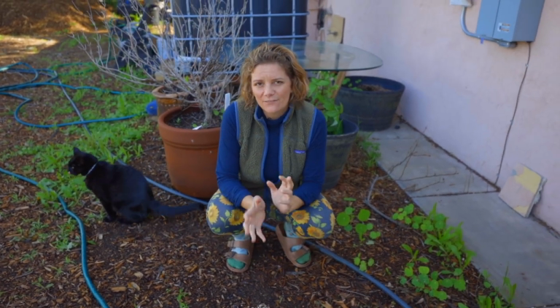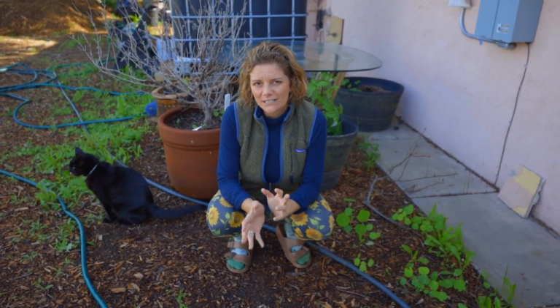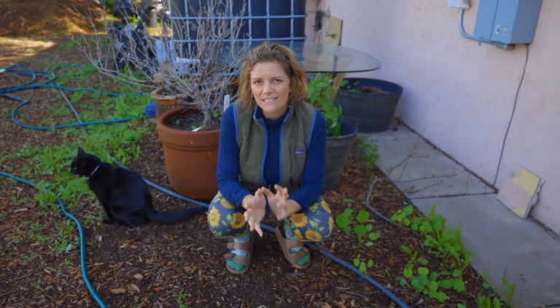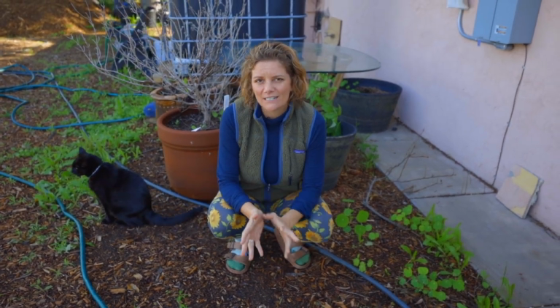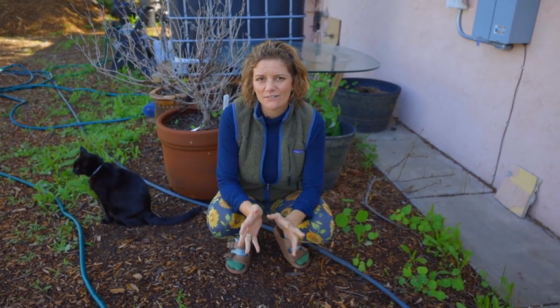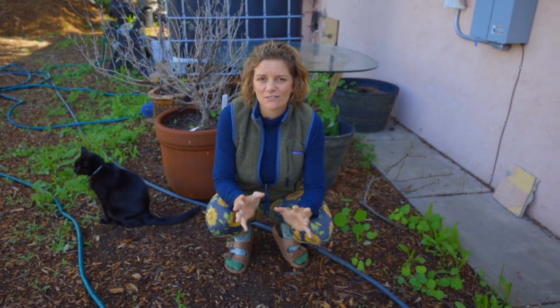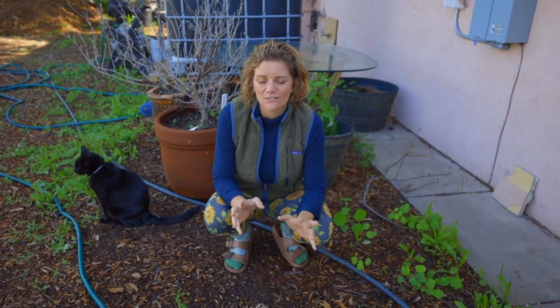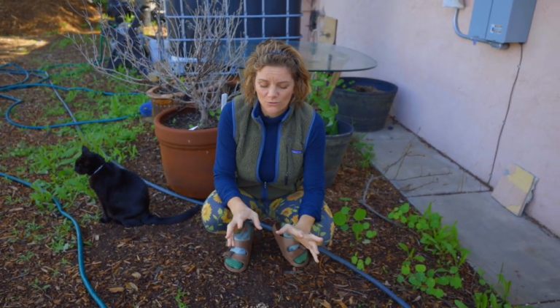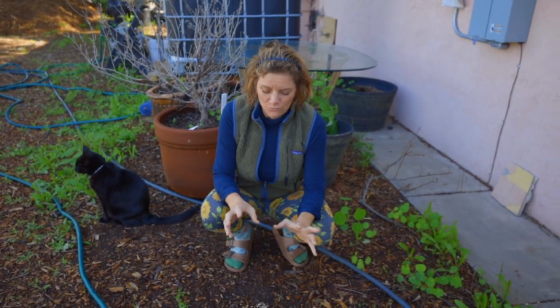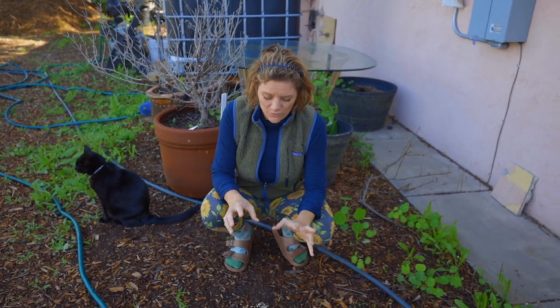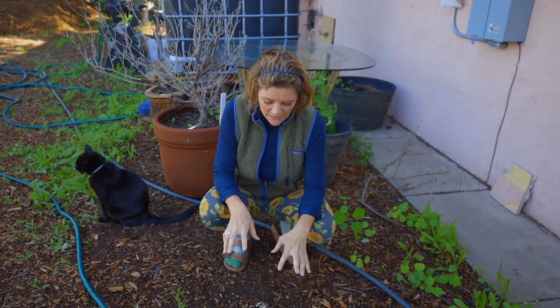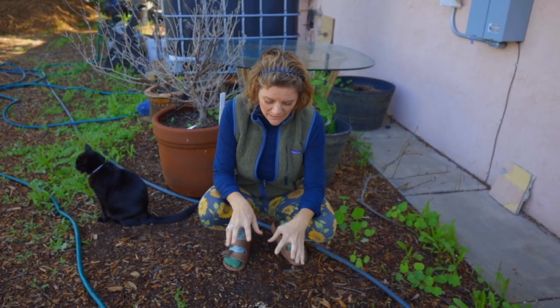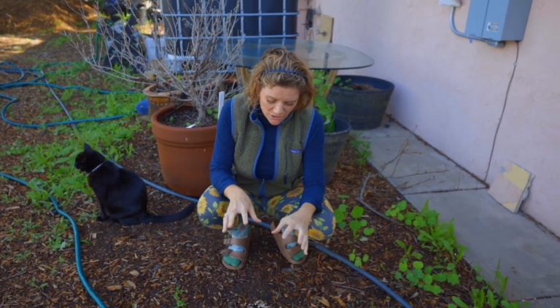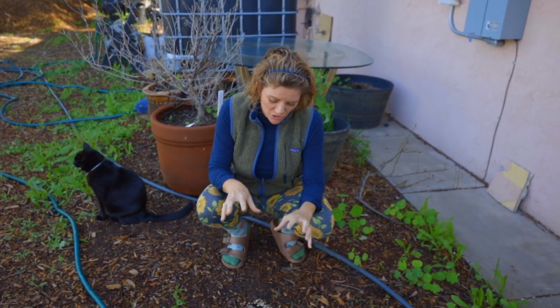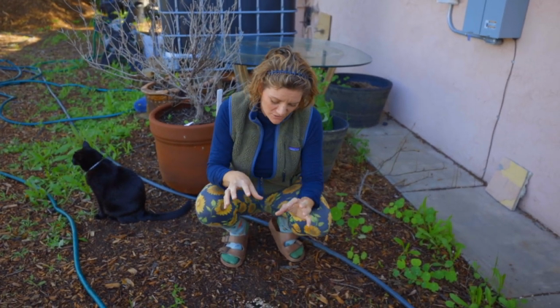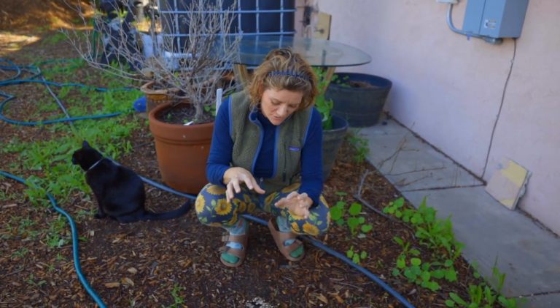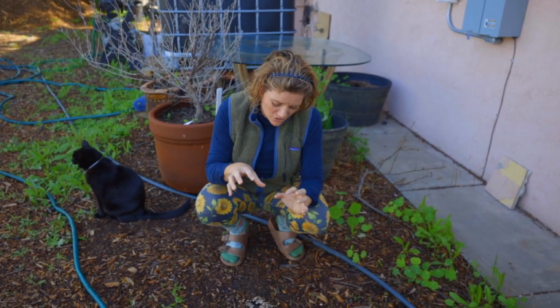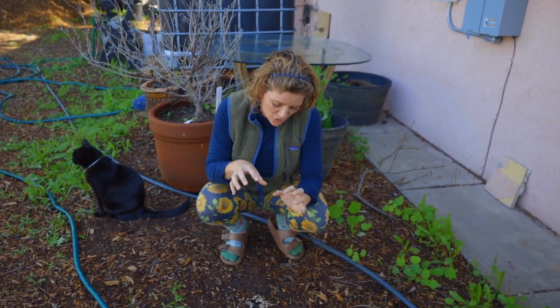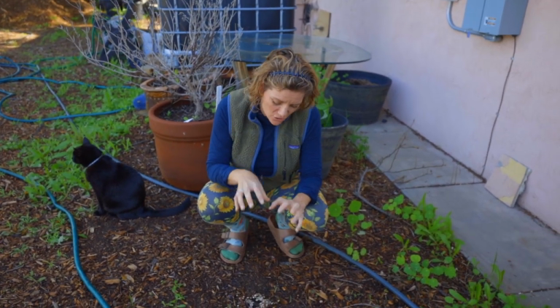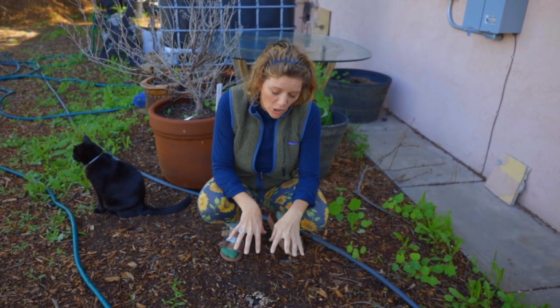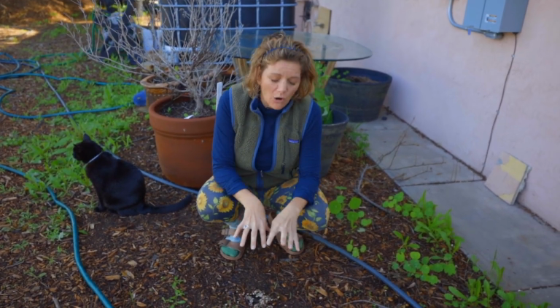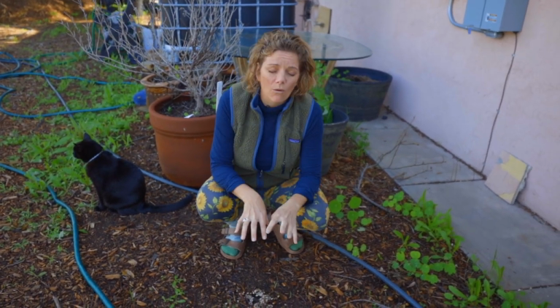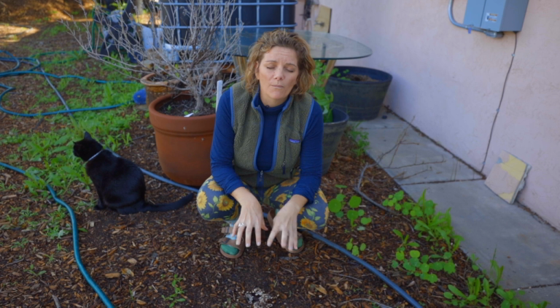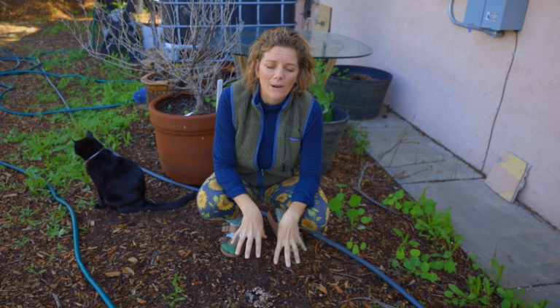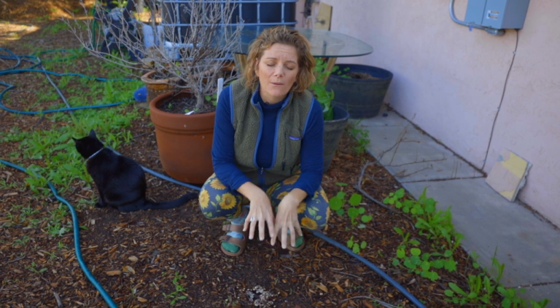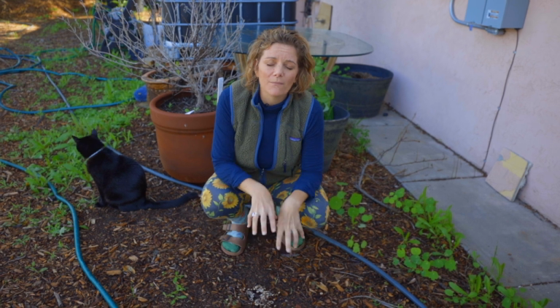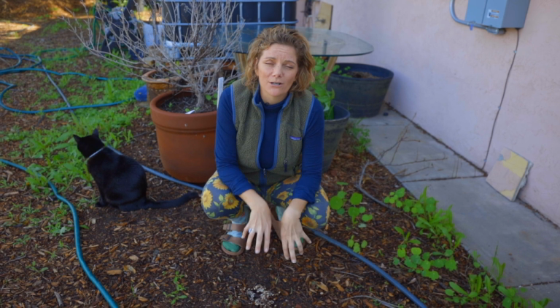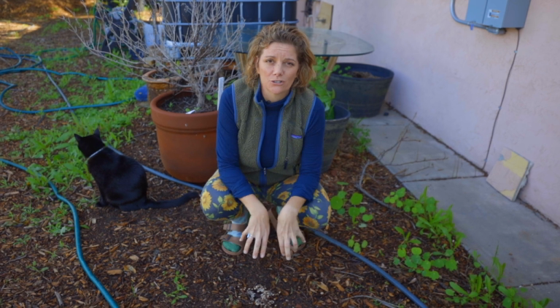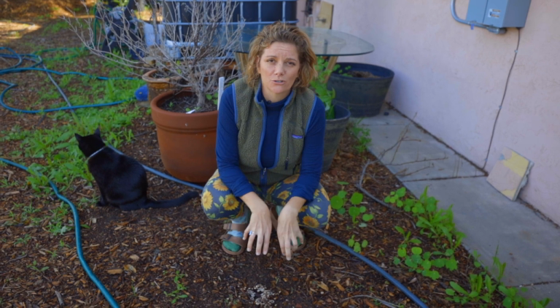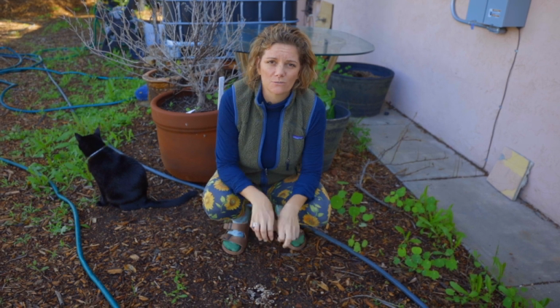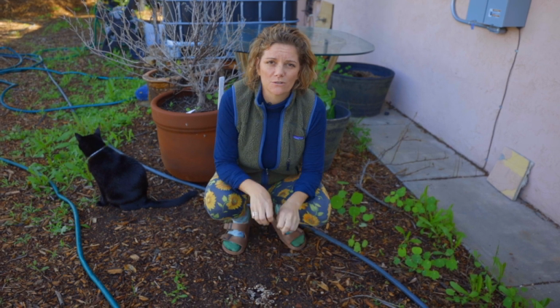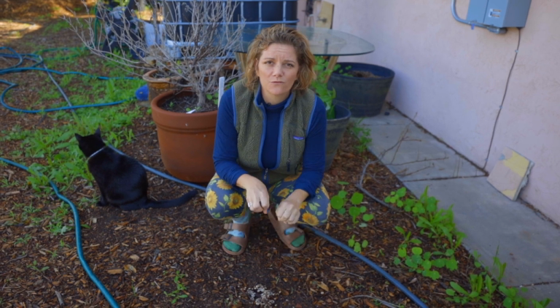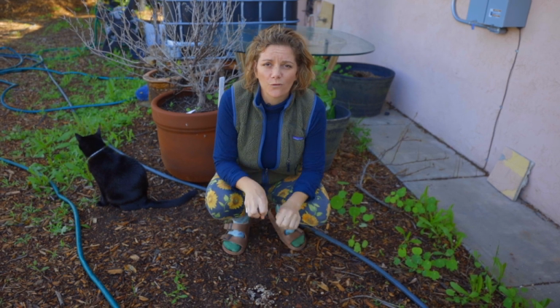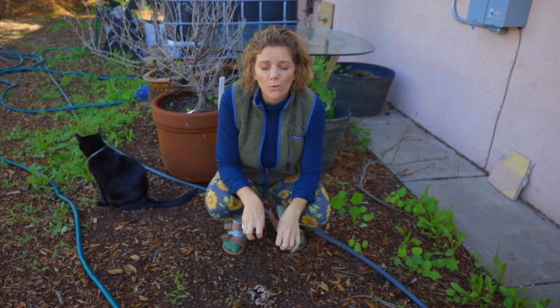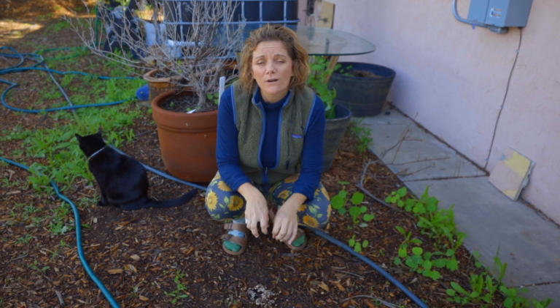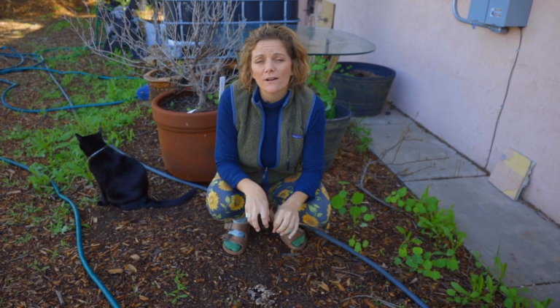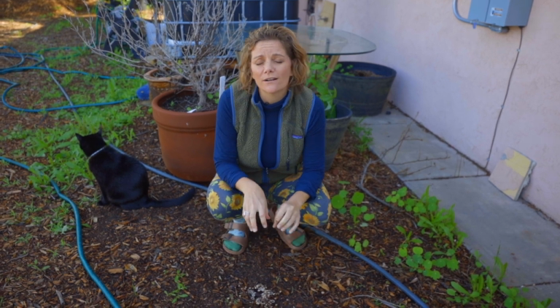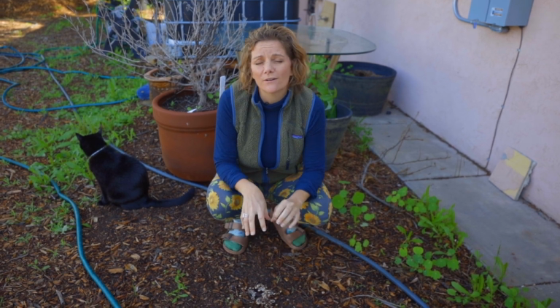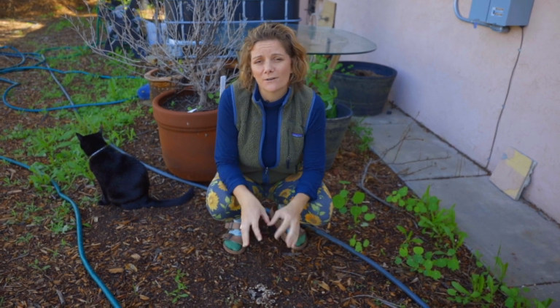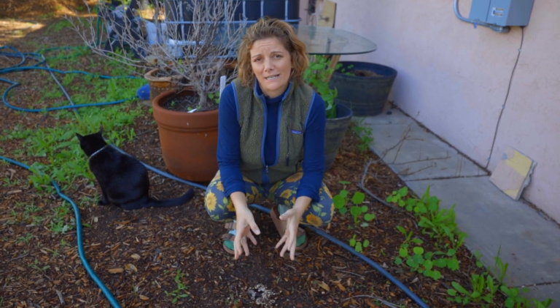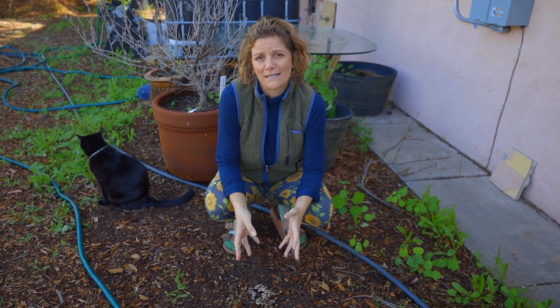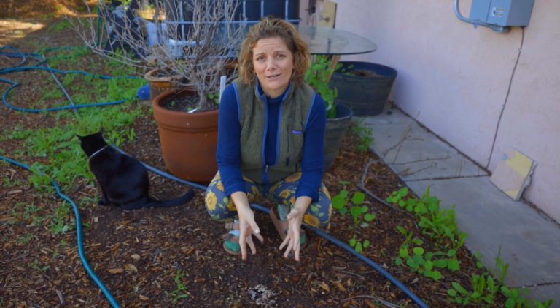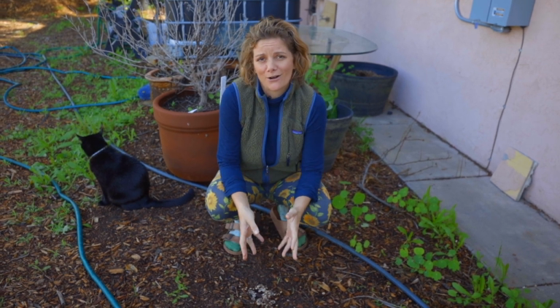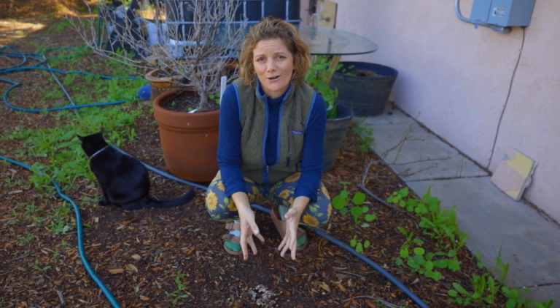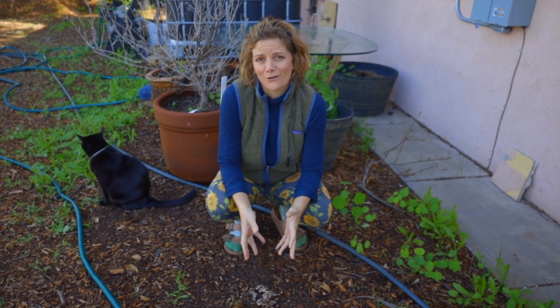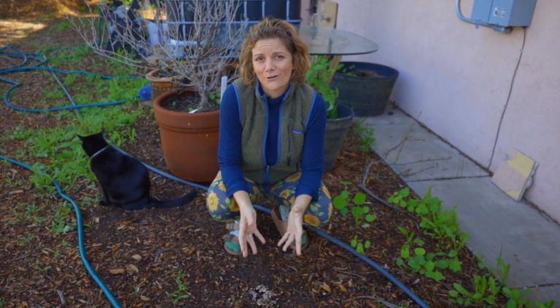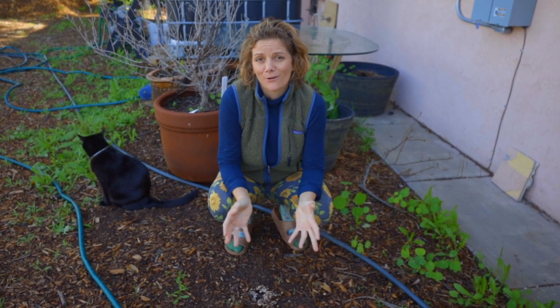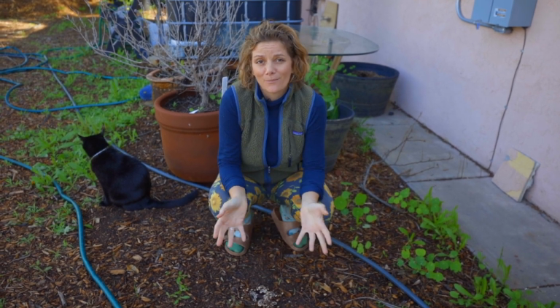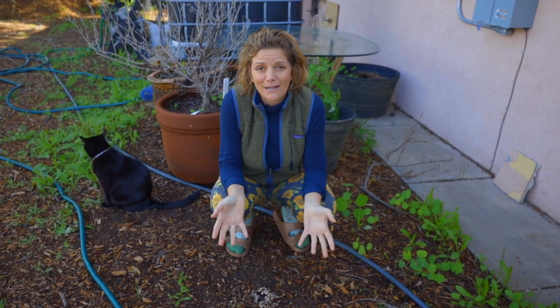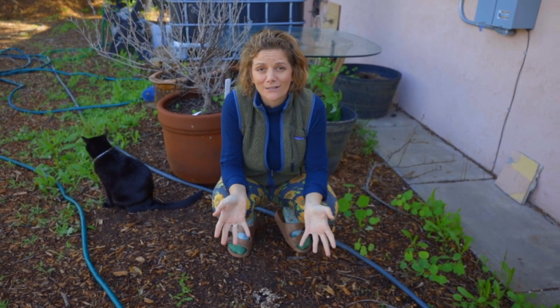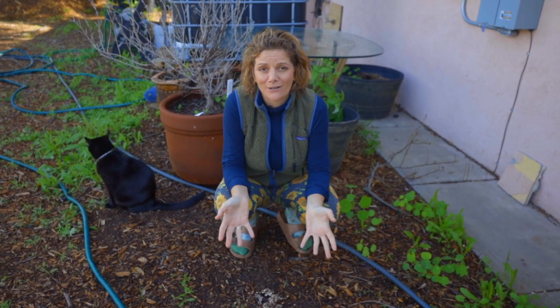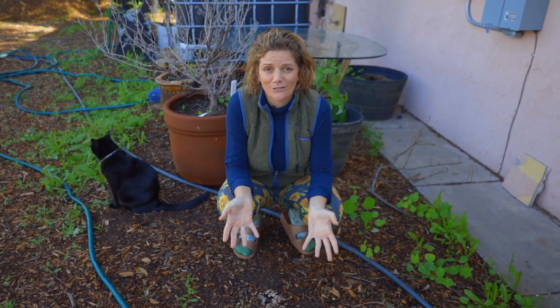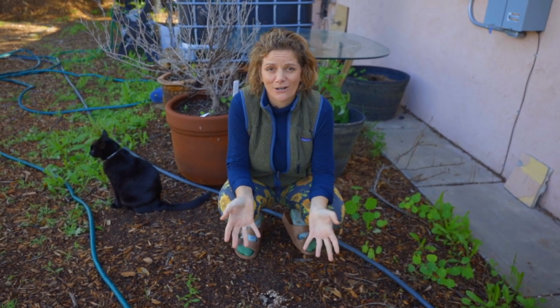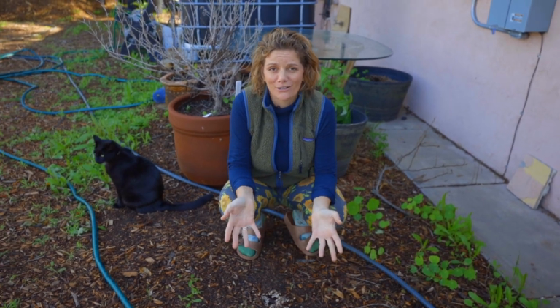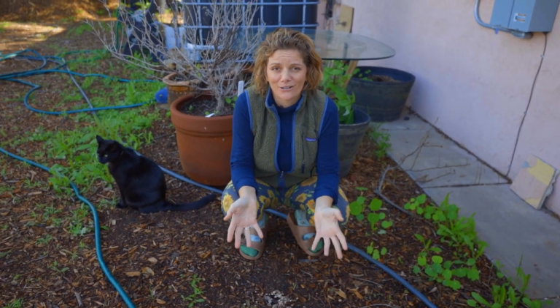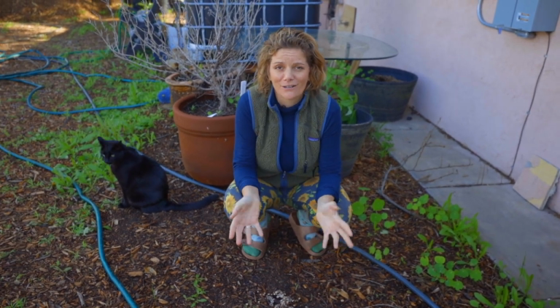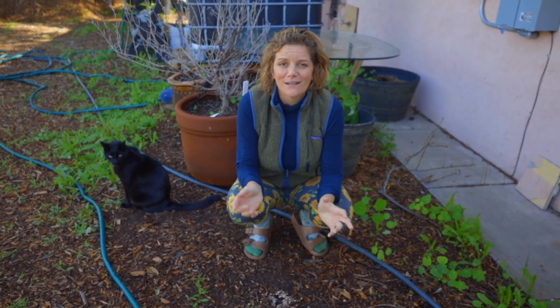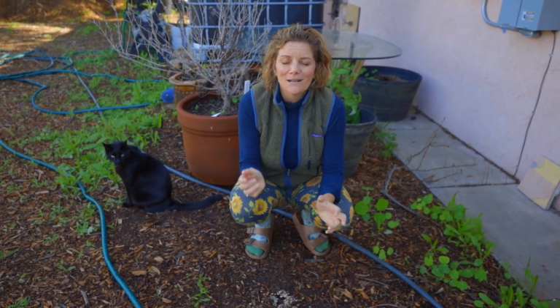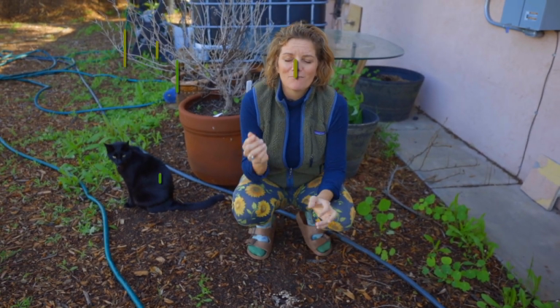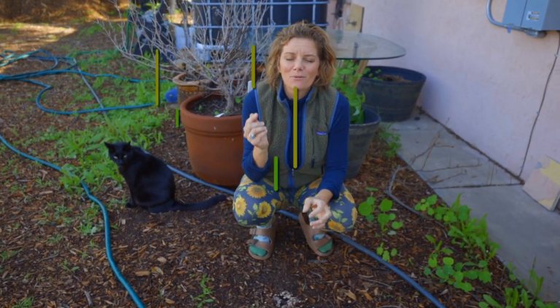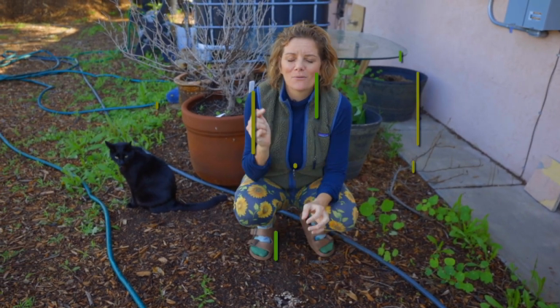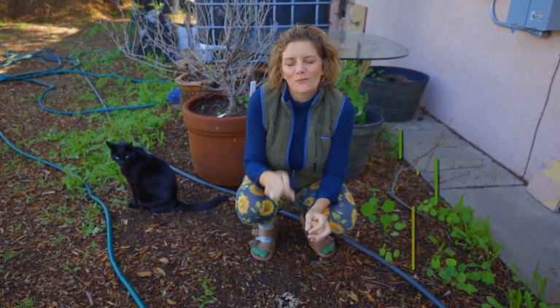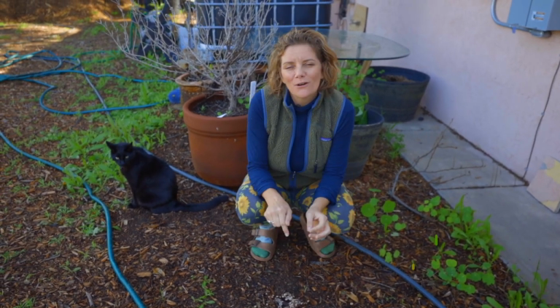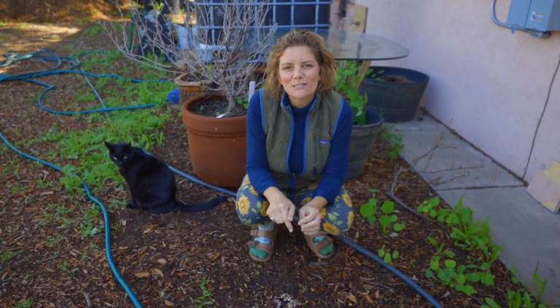I'm going to get into everything that you really should know about mushrooms for an organic gardener or backyard gardener.